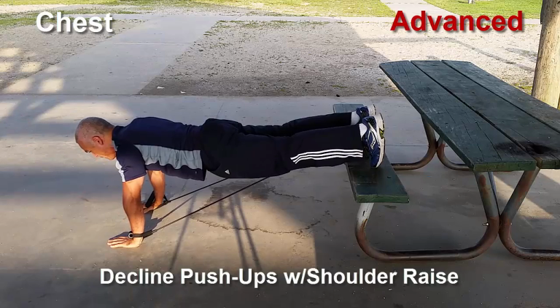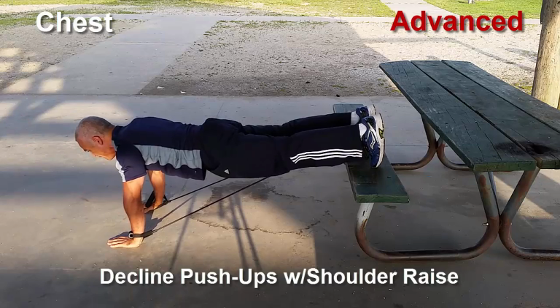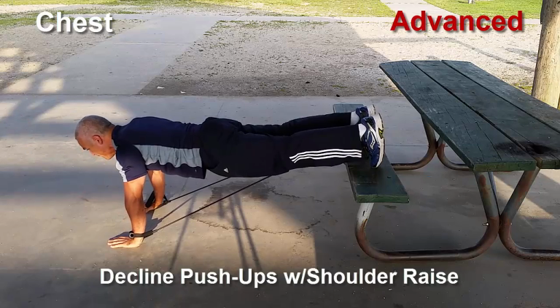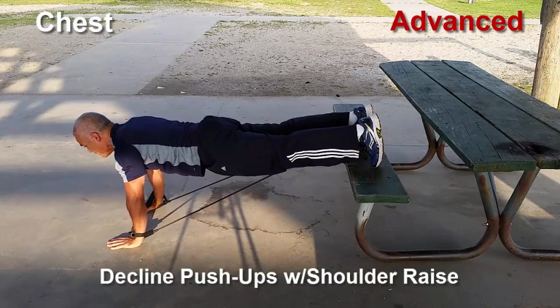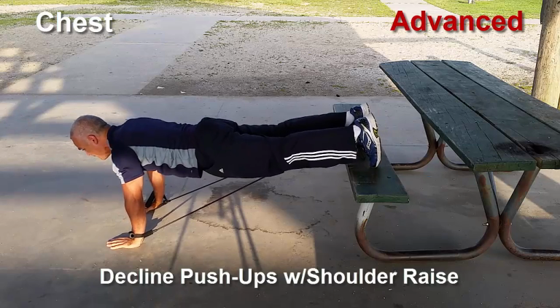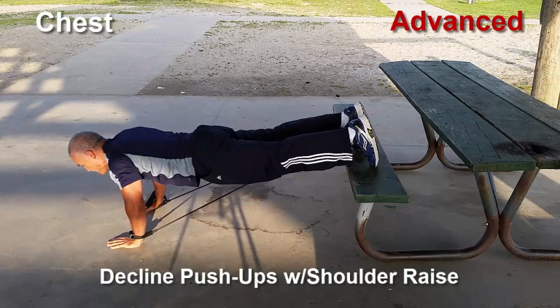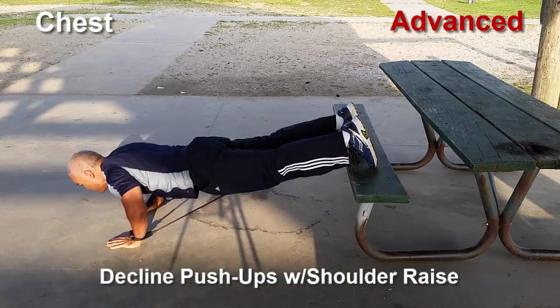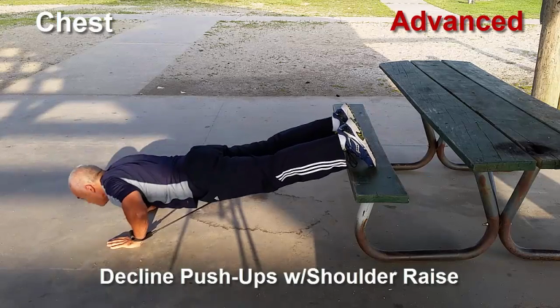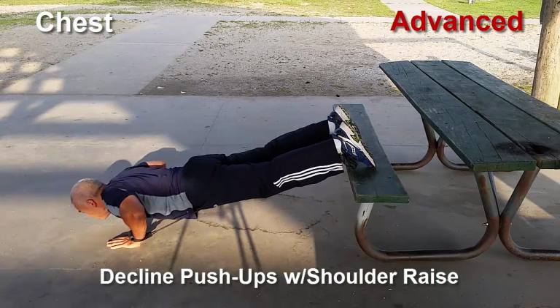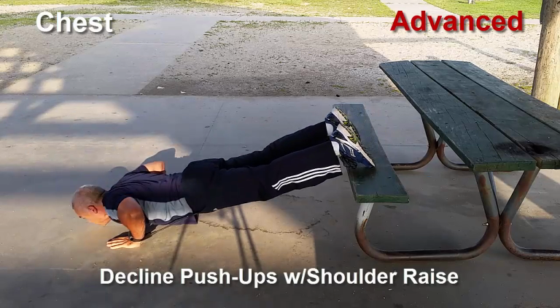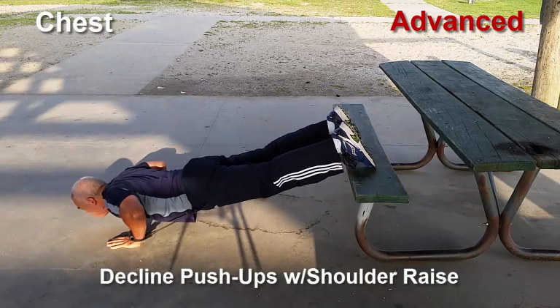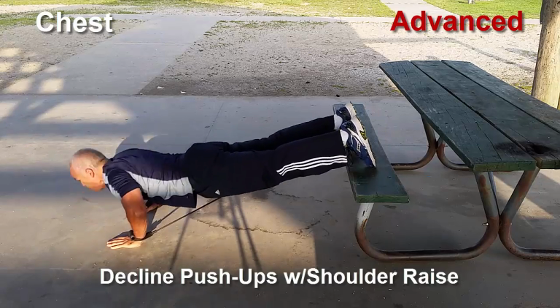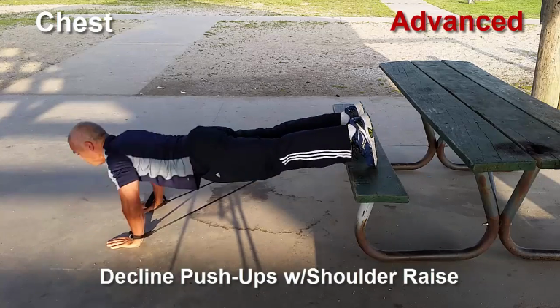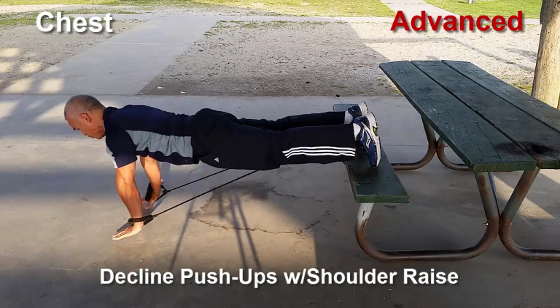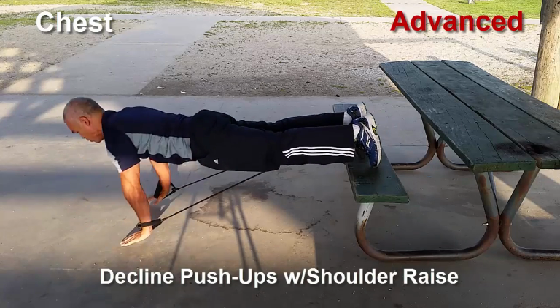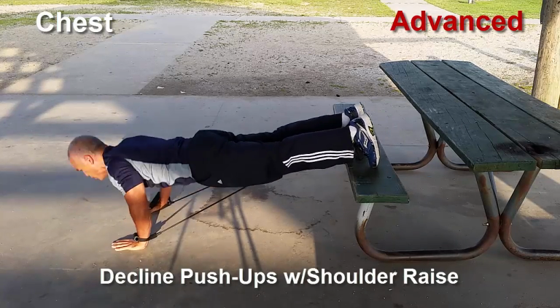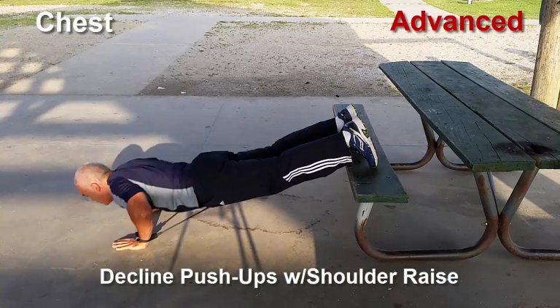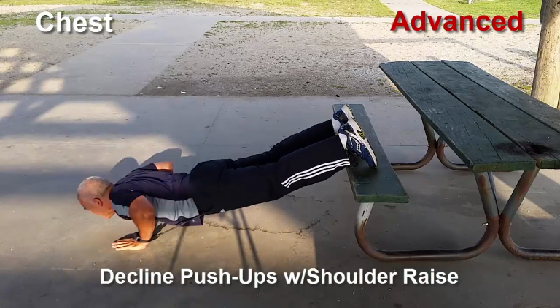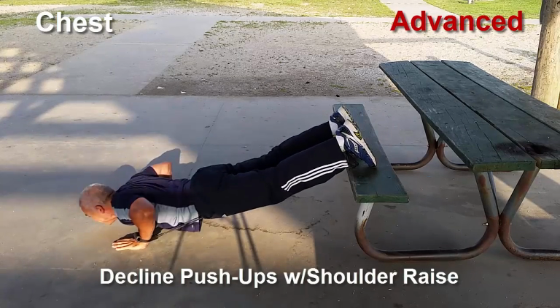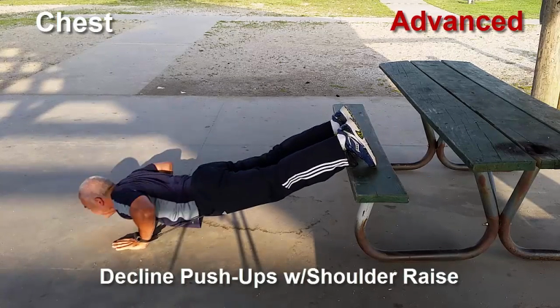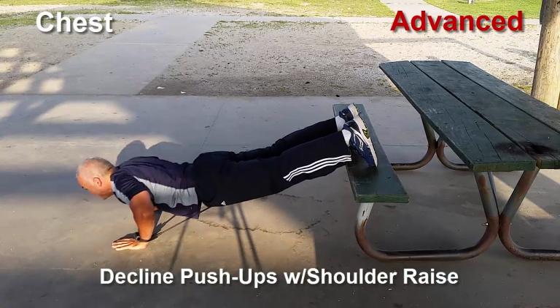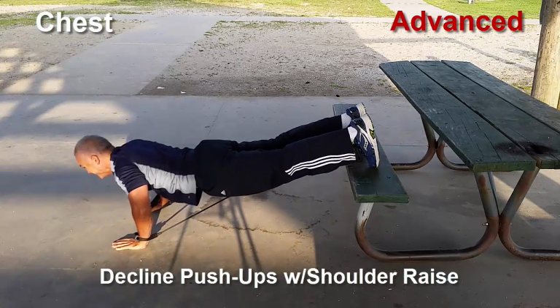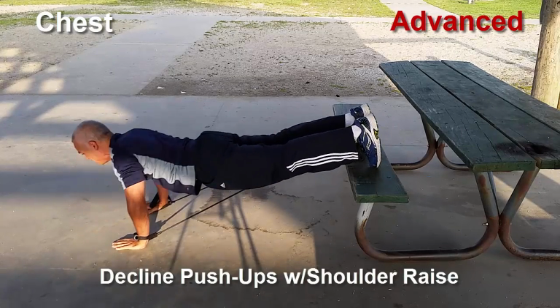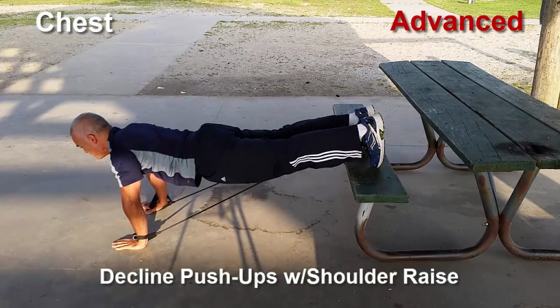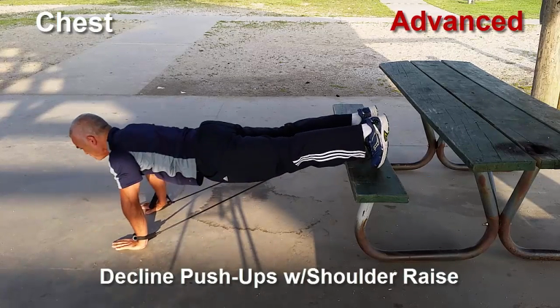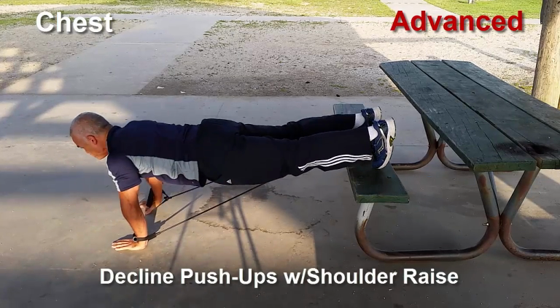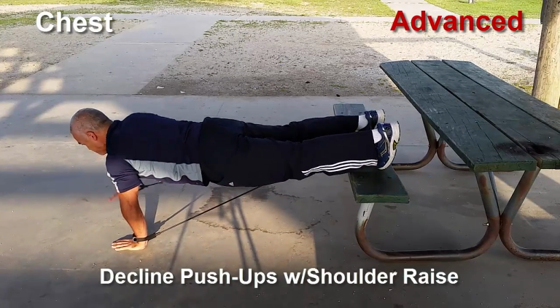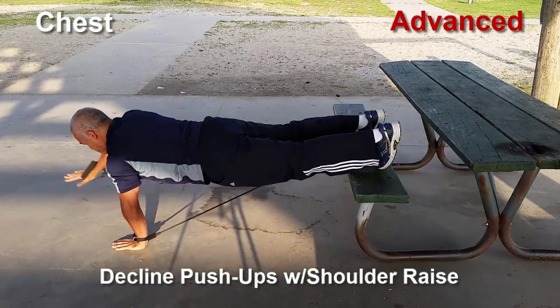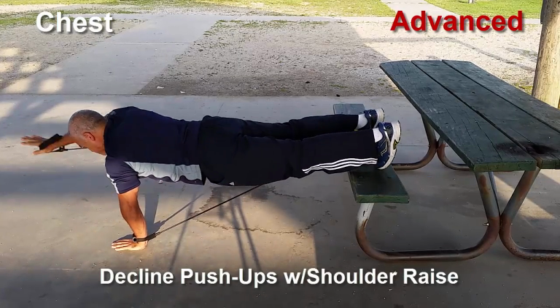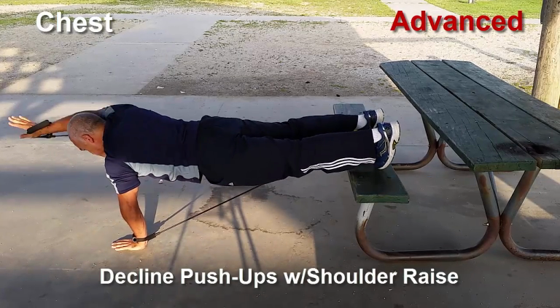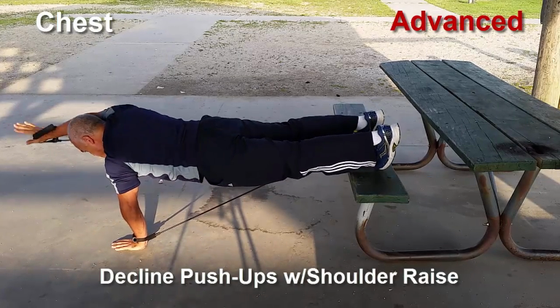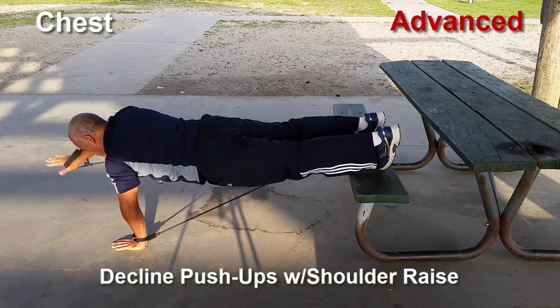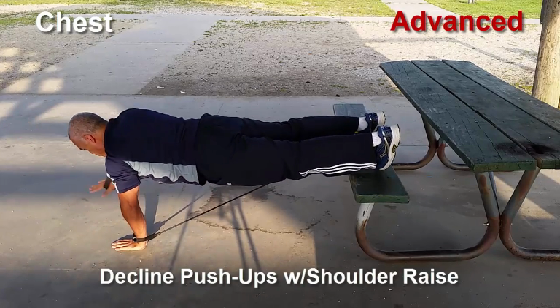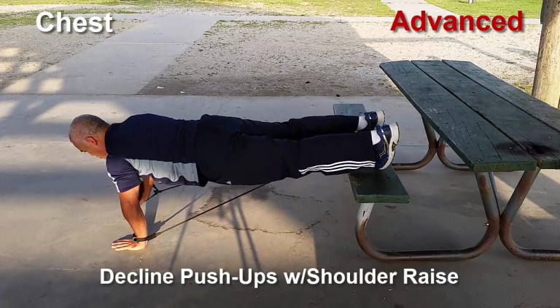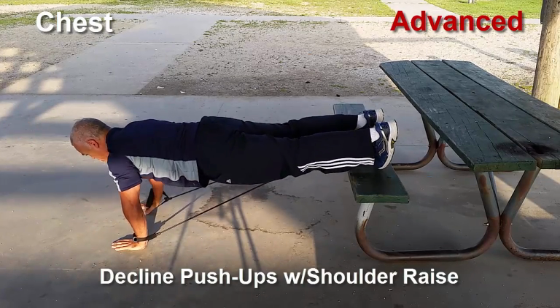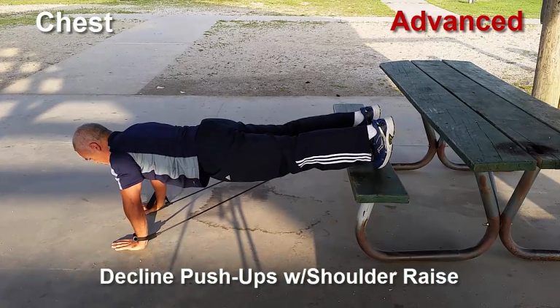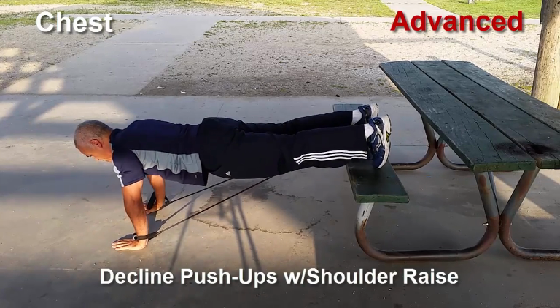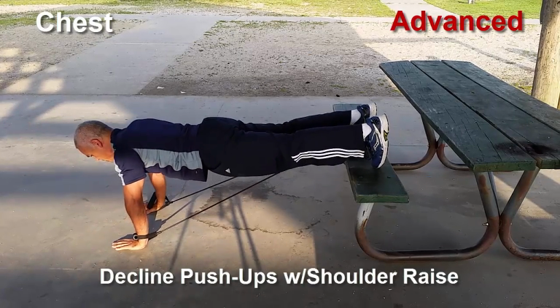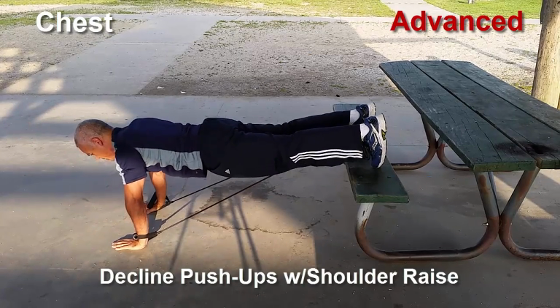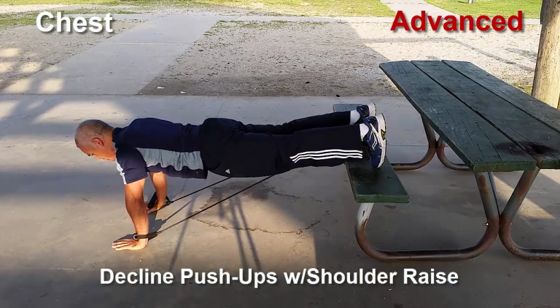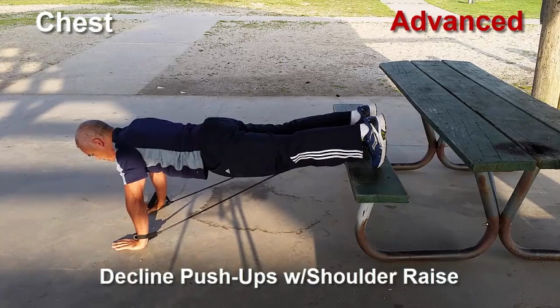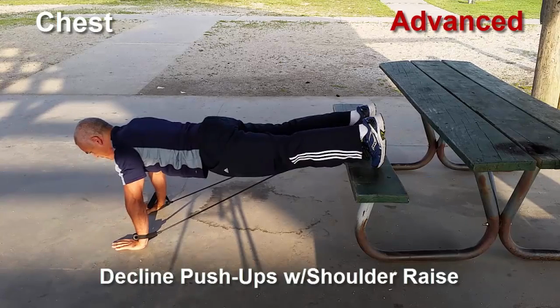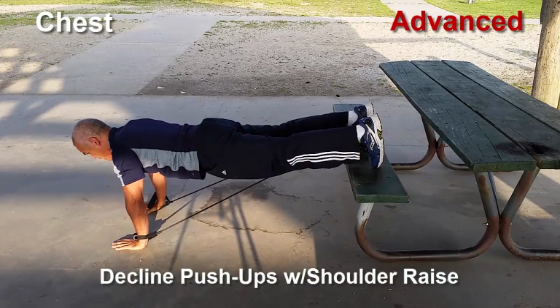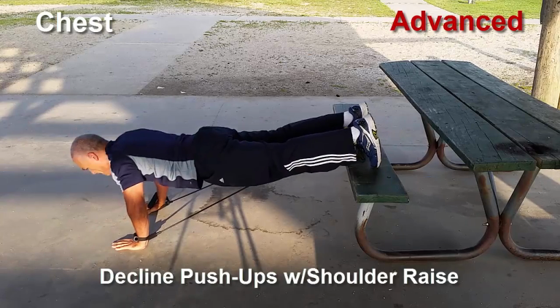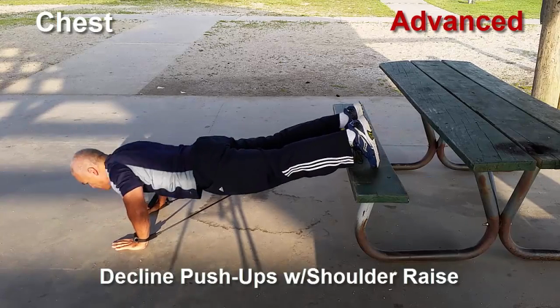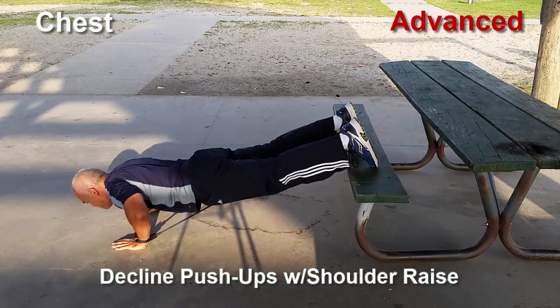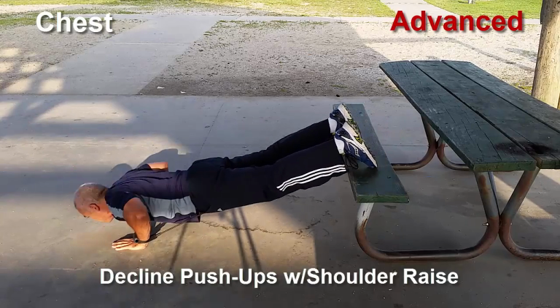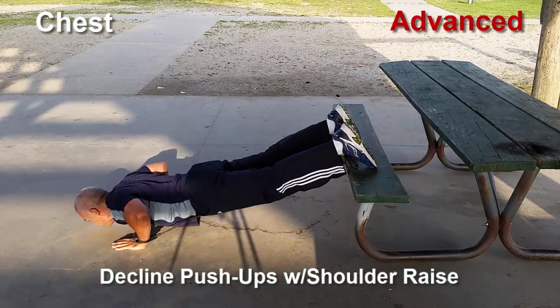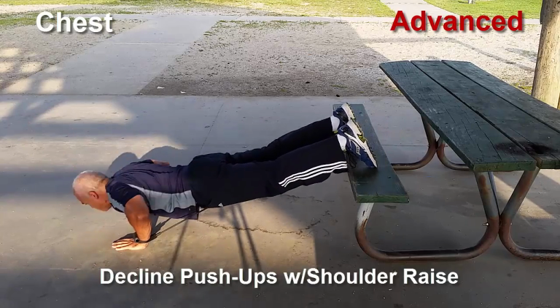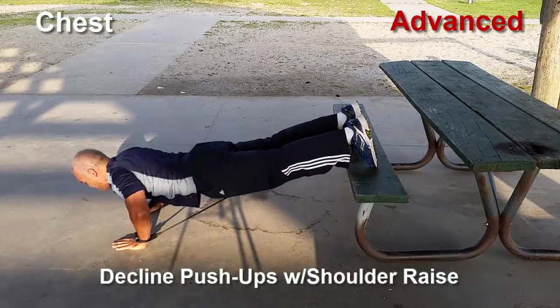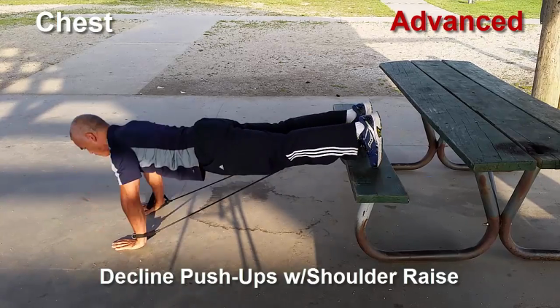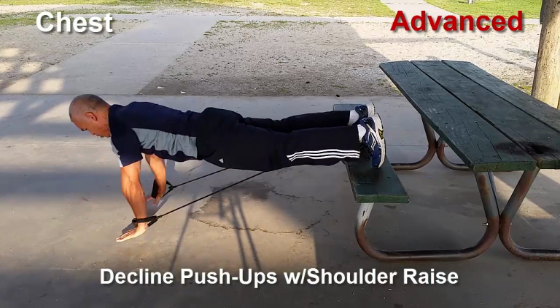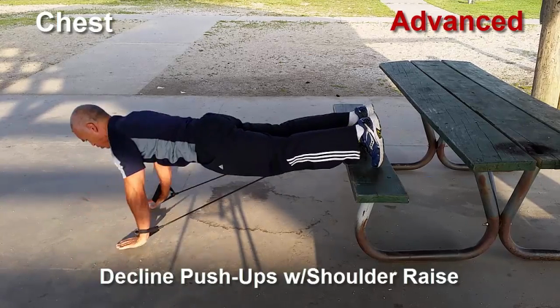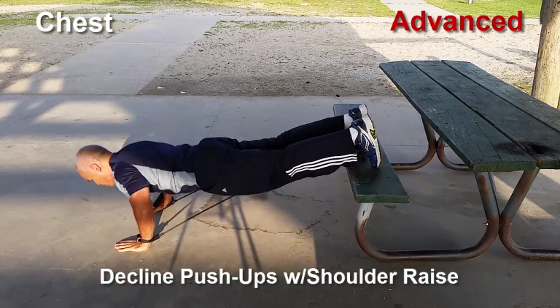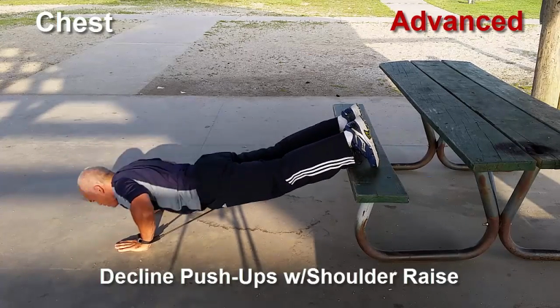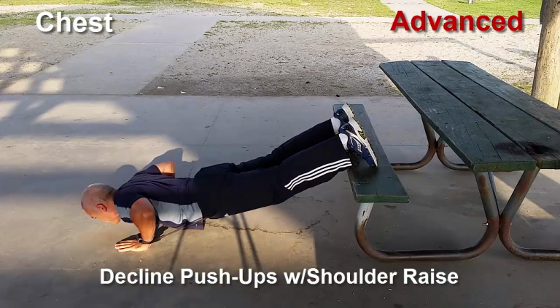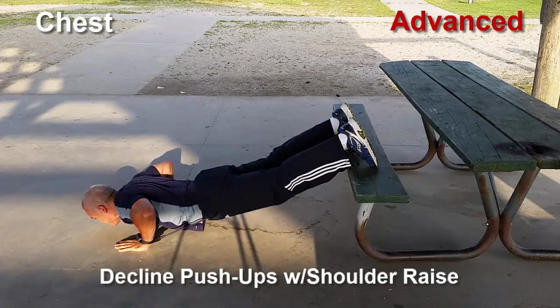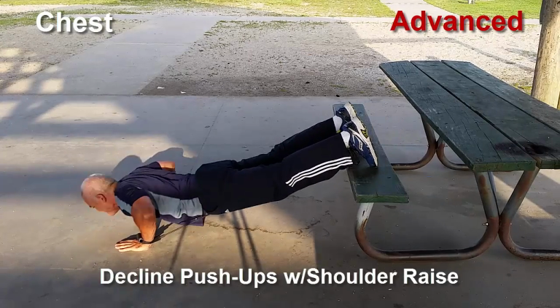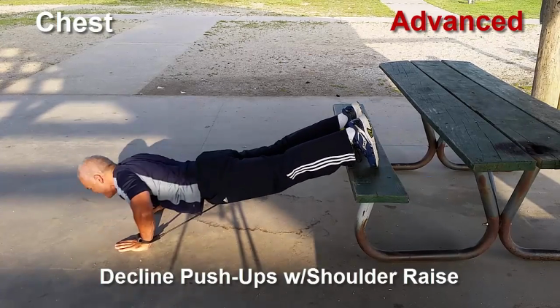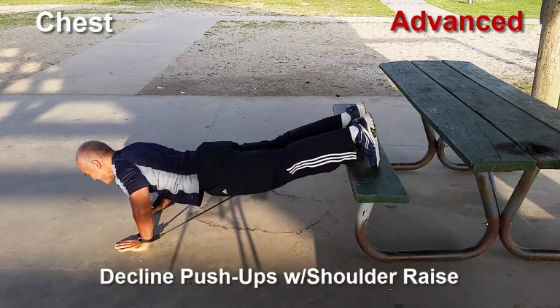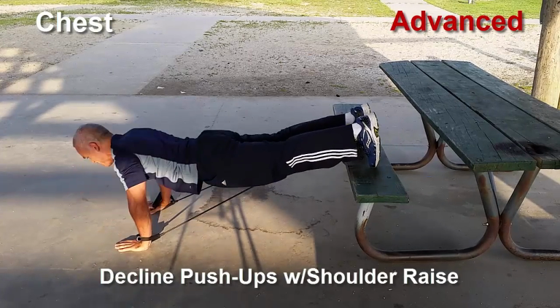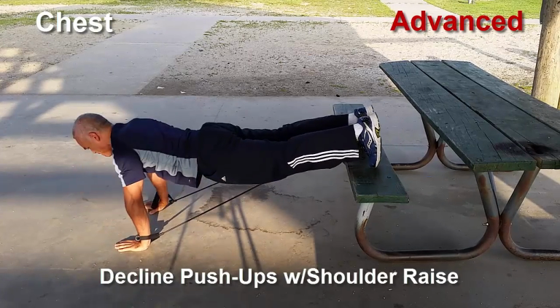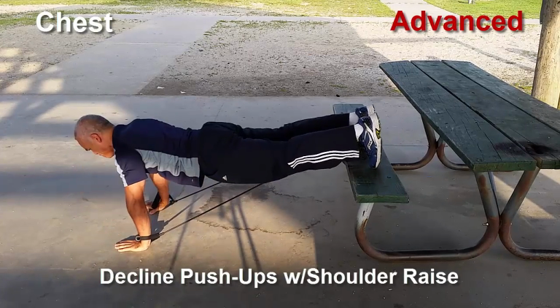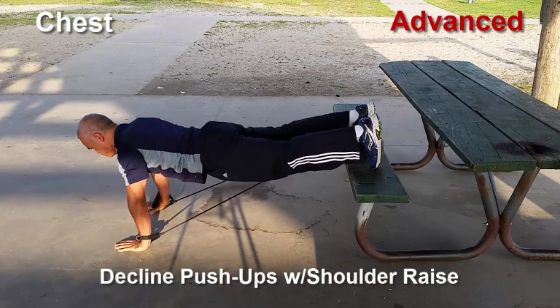Now I'm going to start adding a little plyometric movement just to add more intensity and power to the exercise.